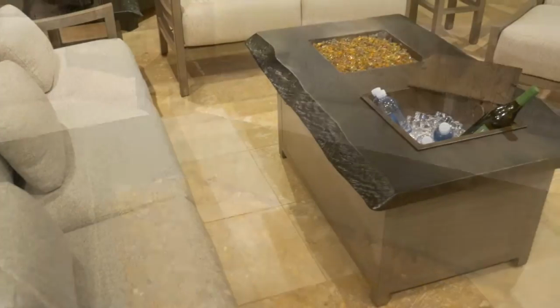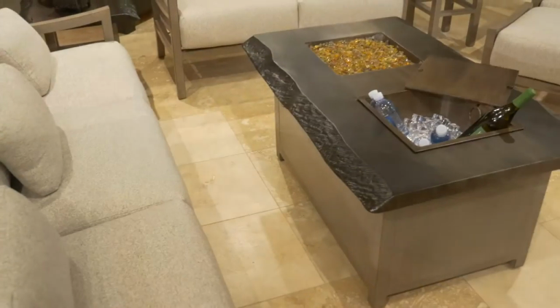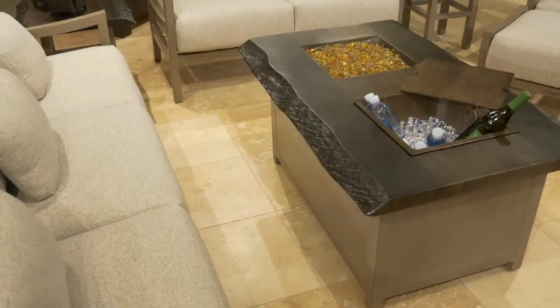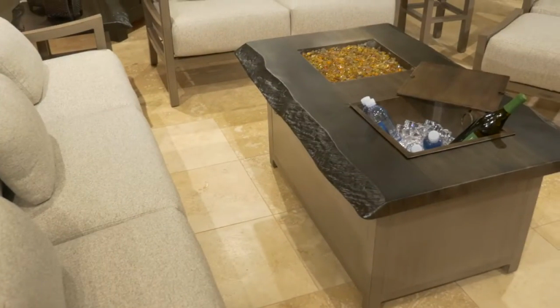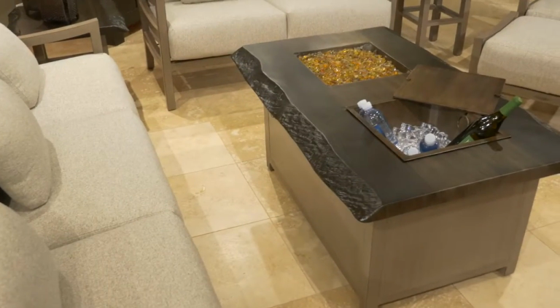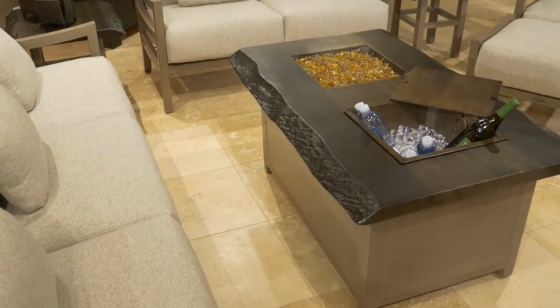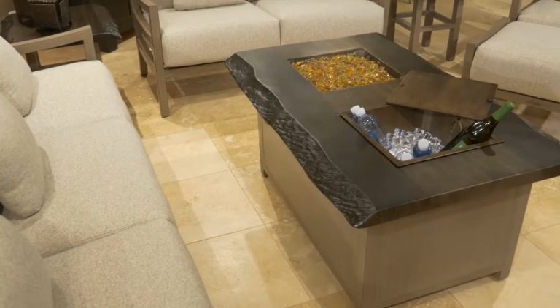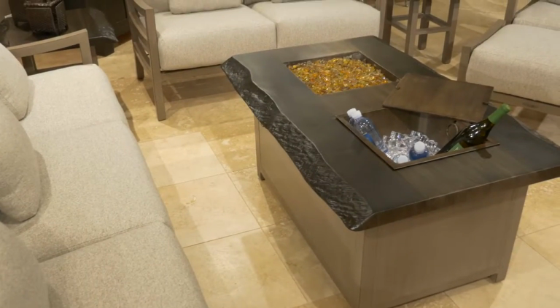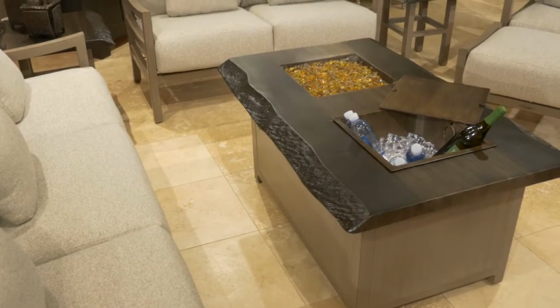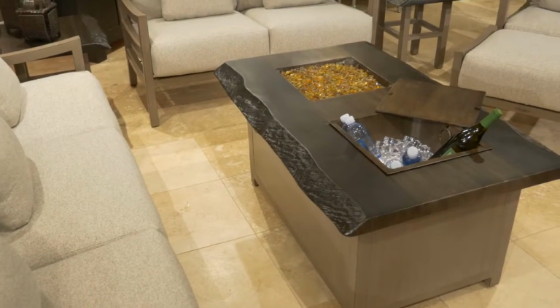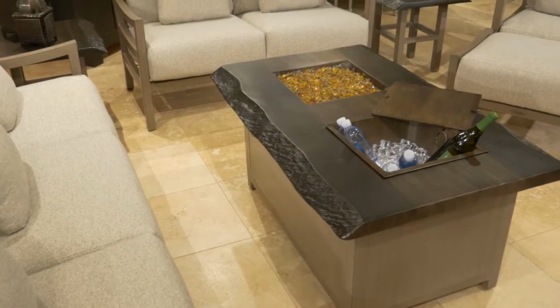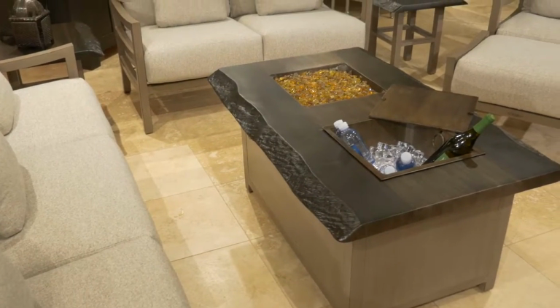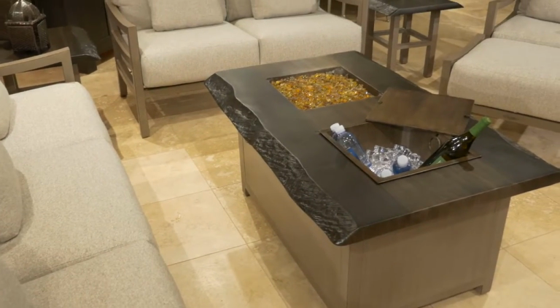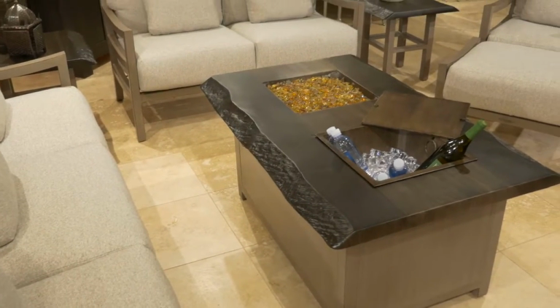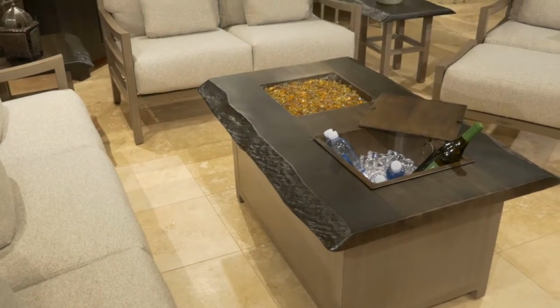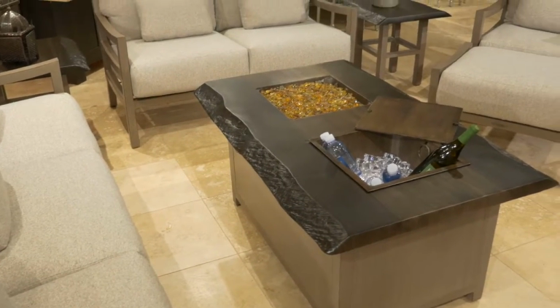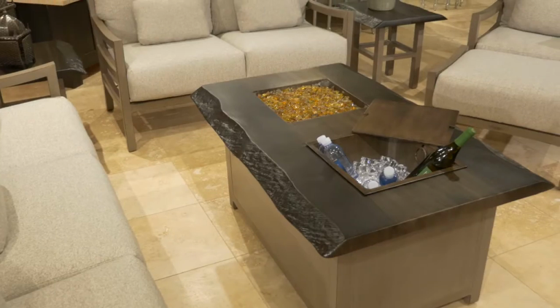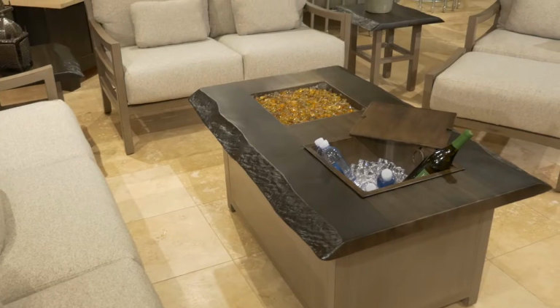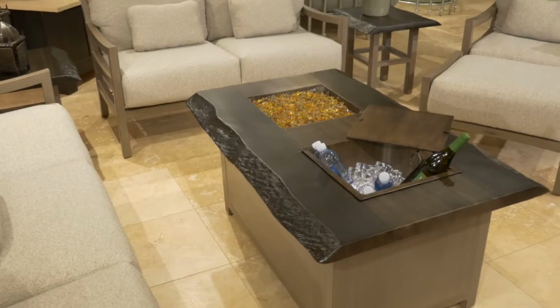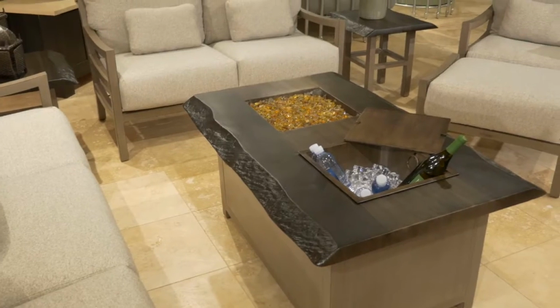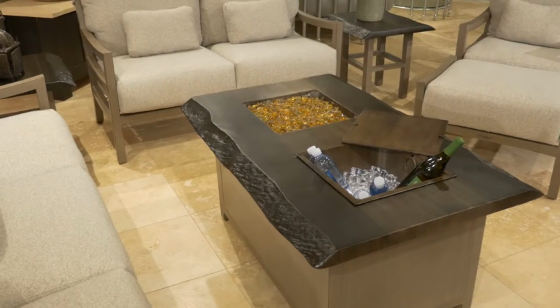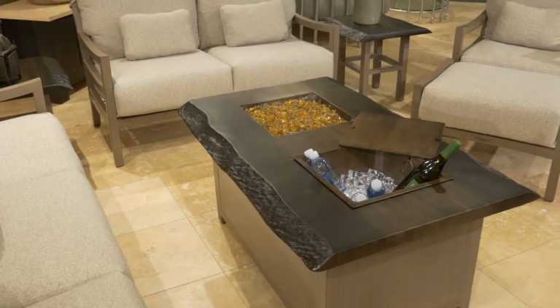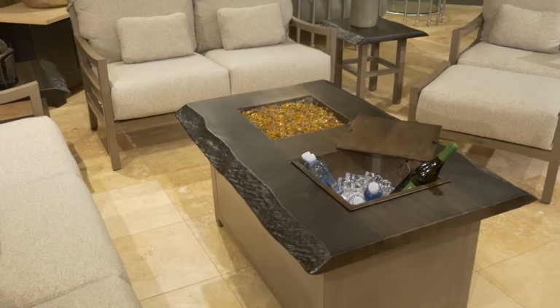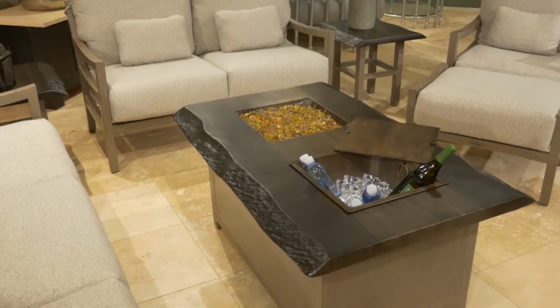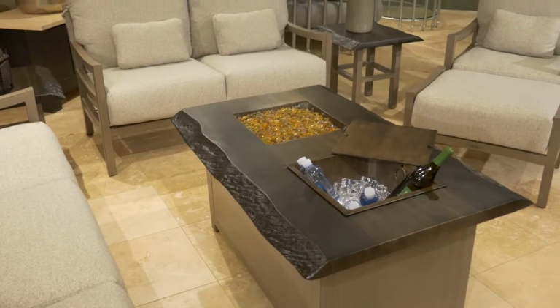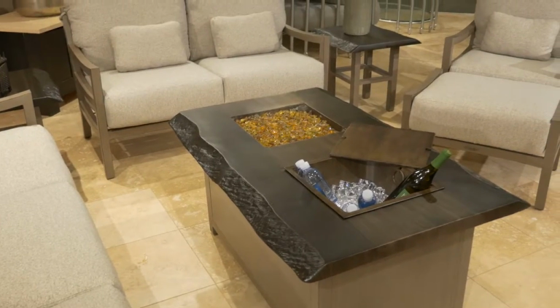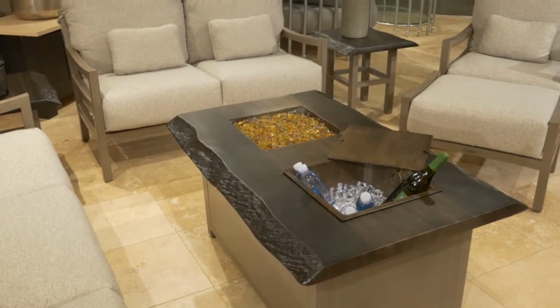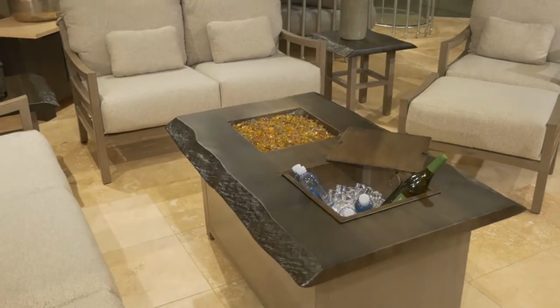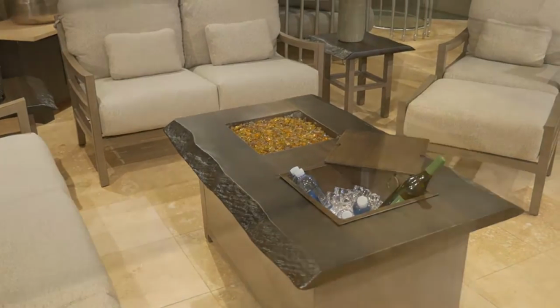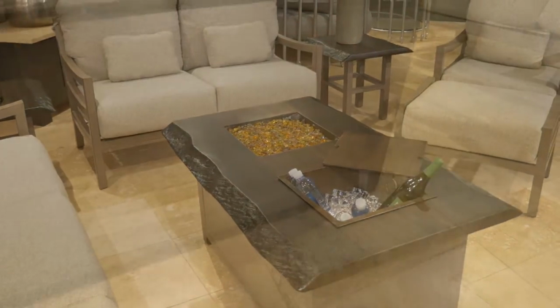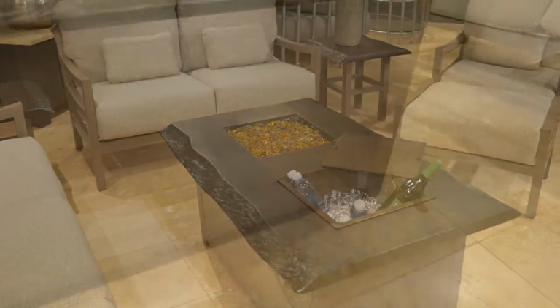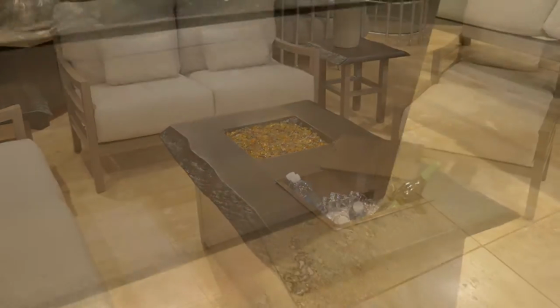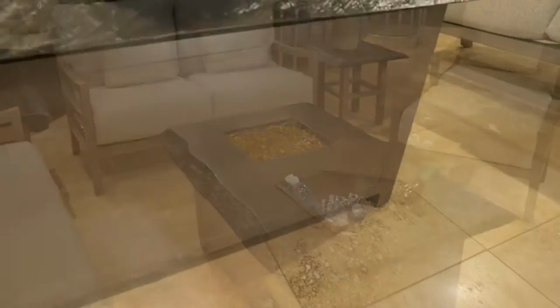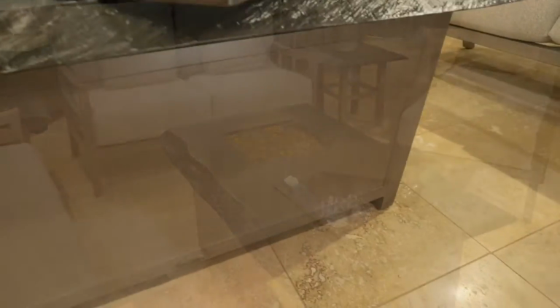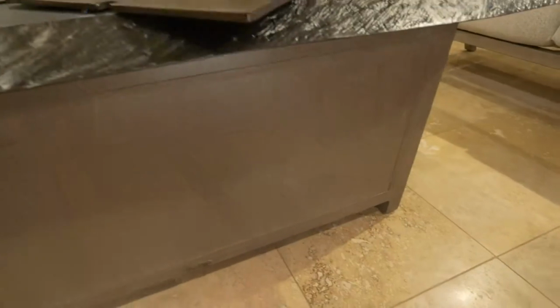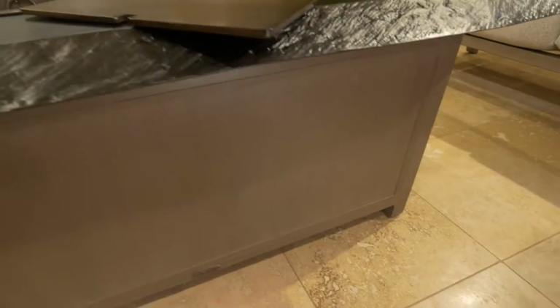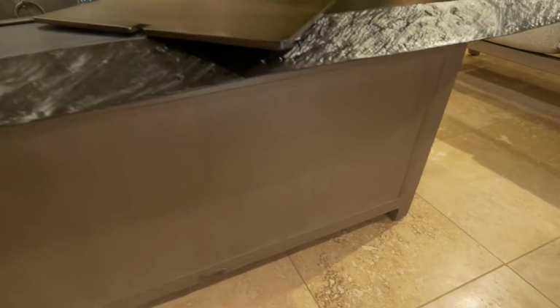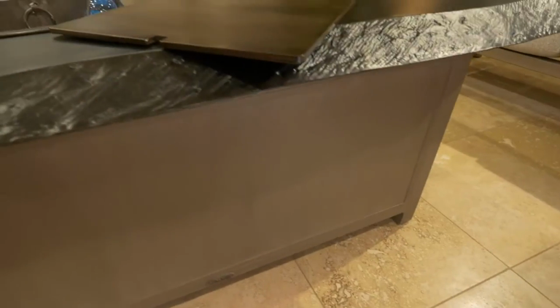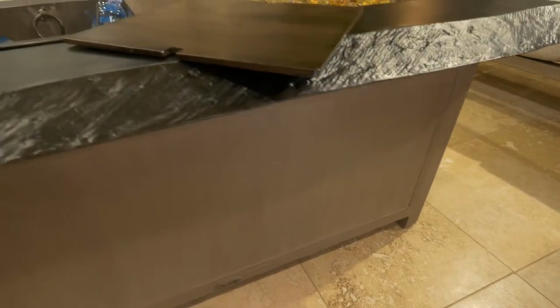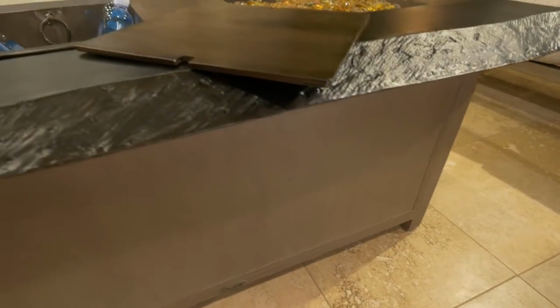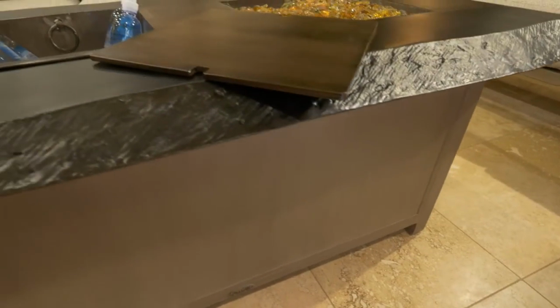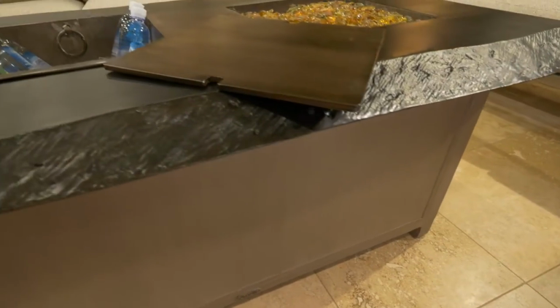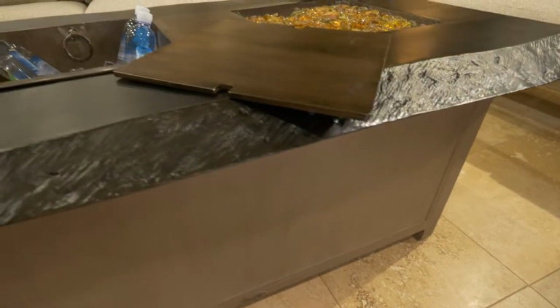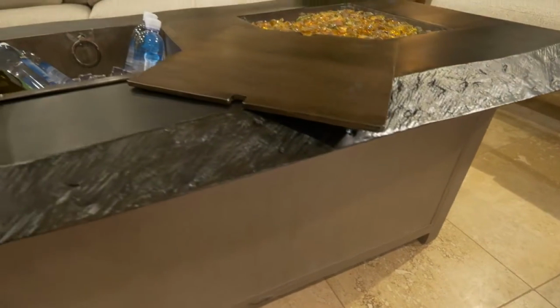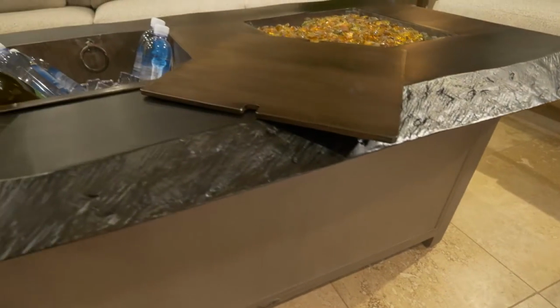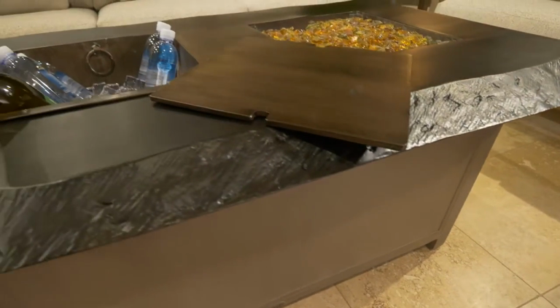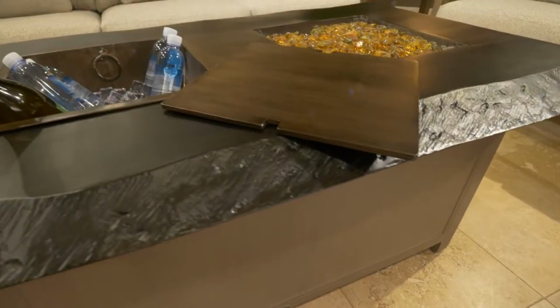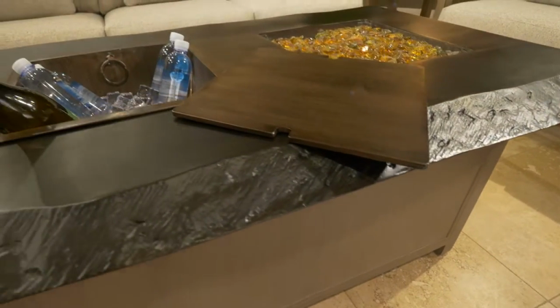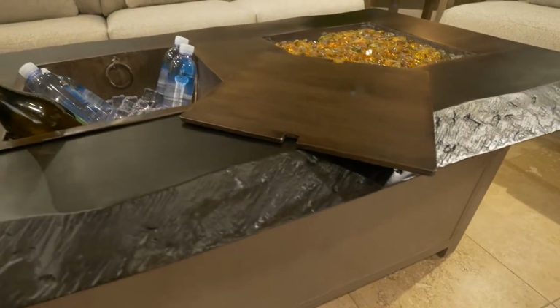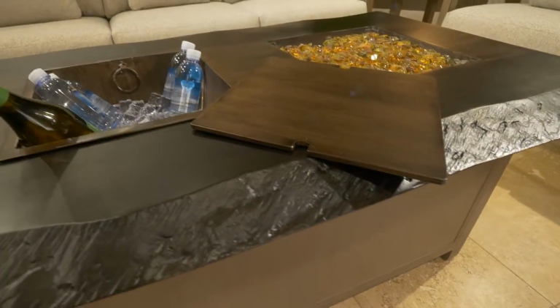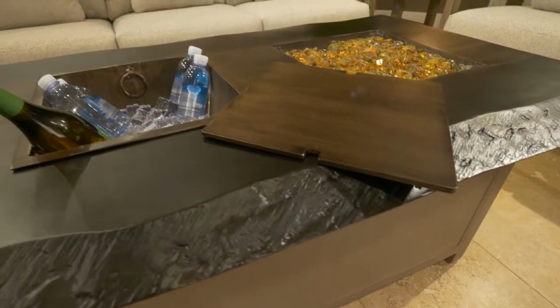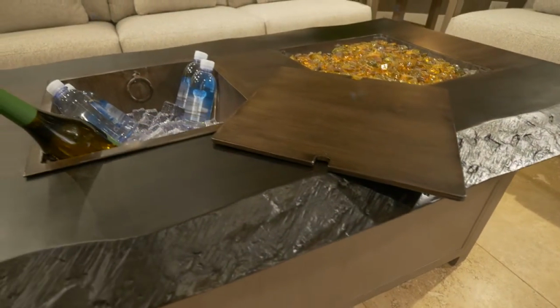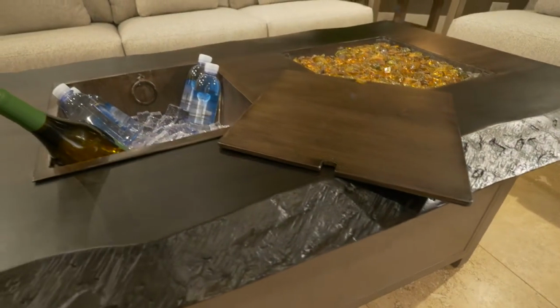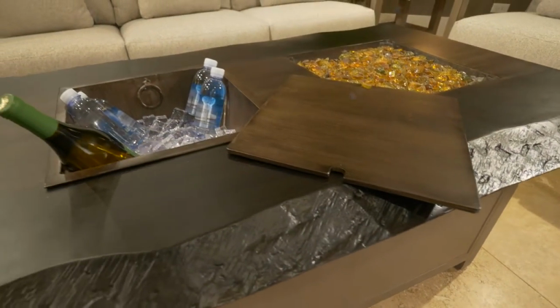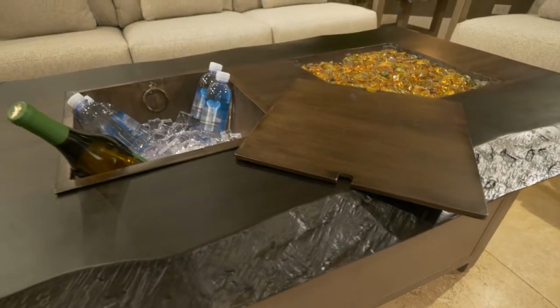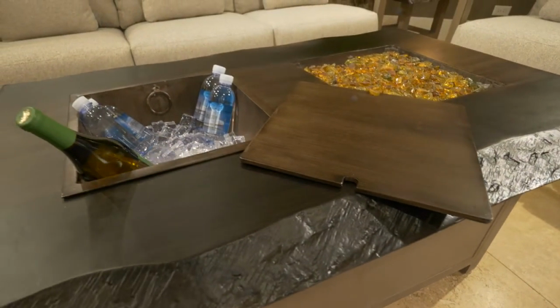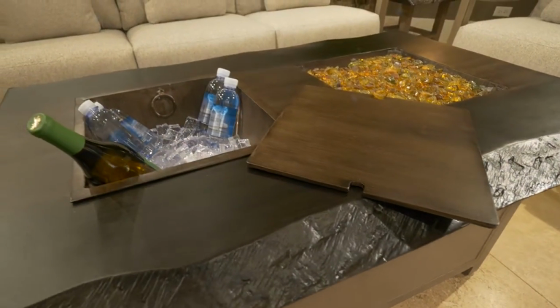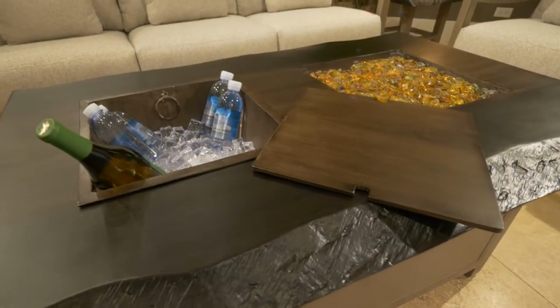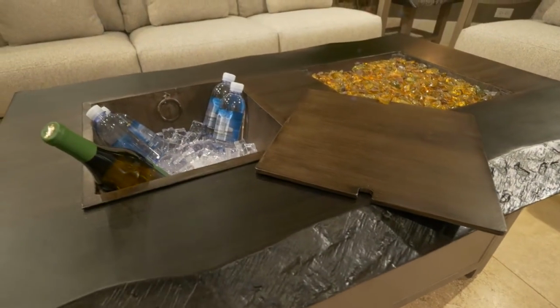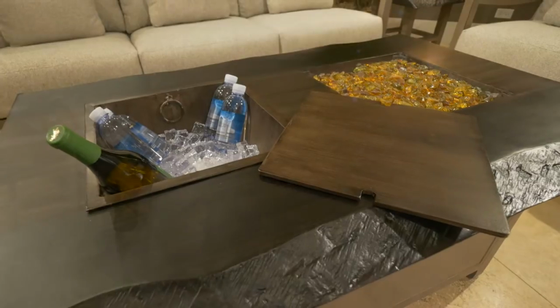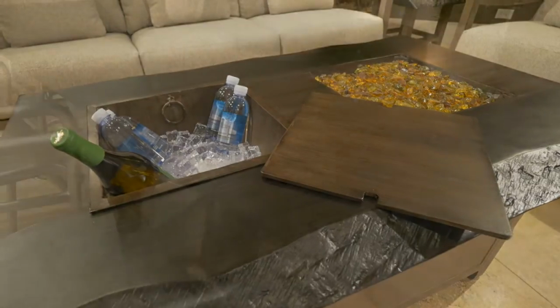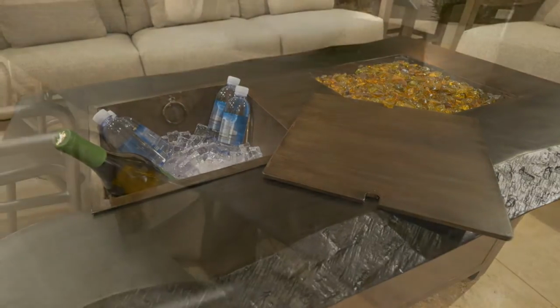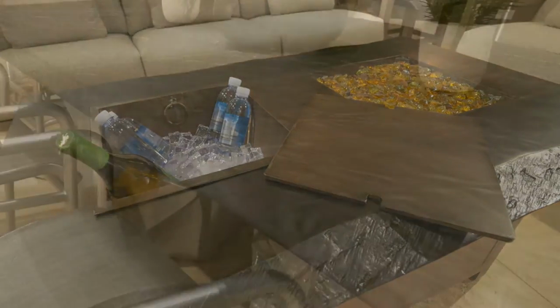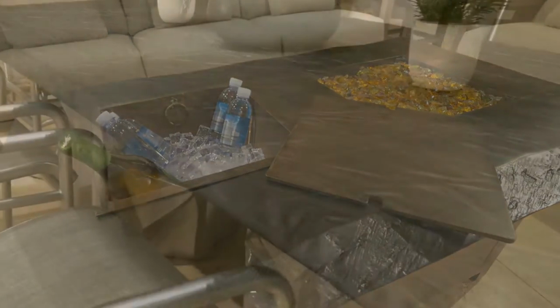The new Fire and Ice fire table allows for enjoyment of cool beverages and a warm gathering all in one.